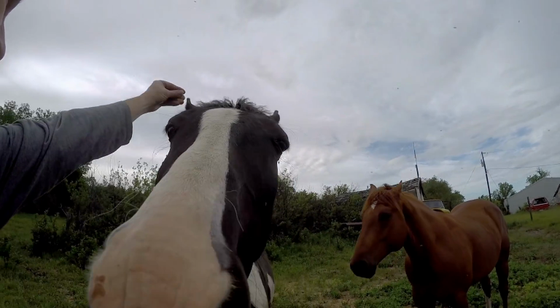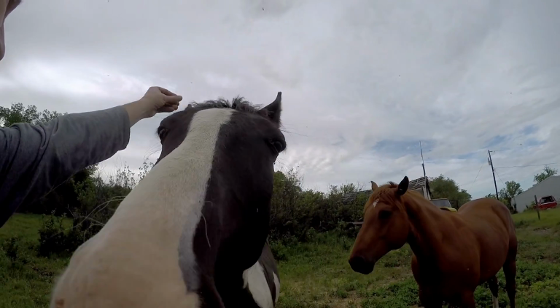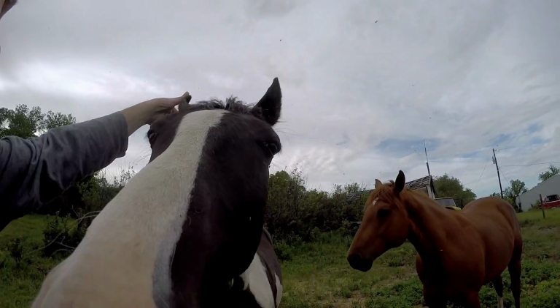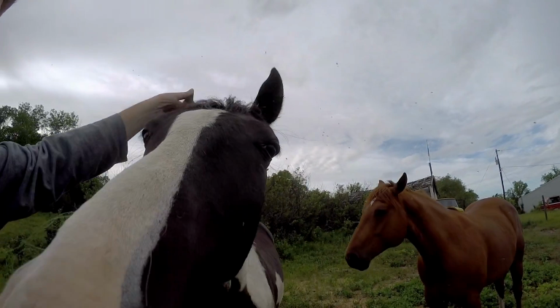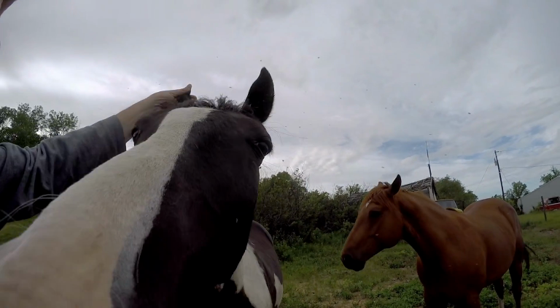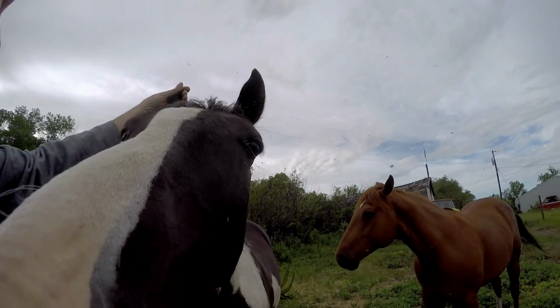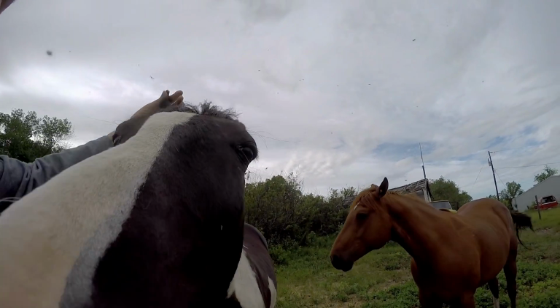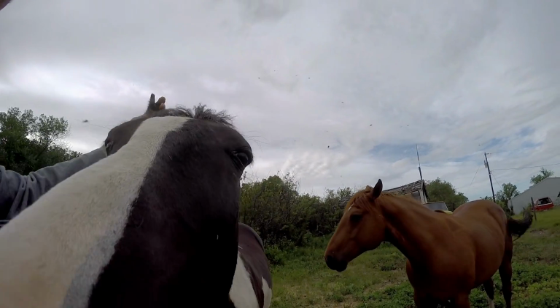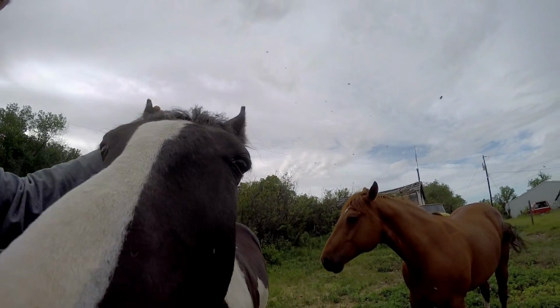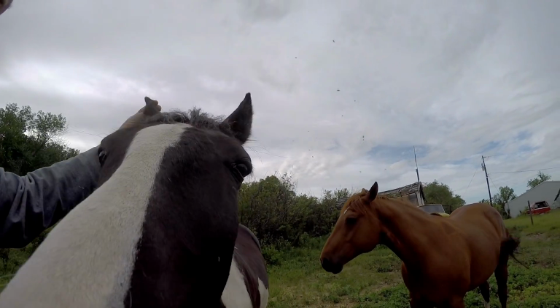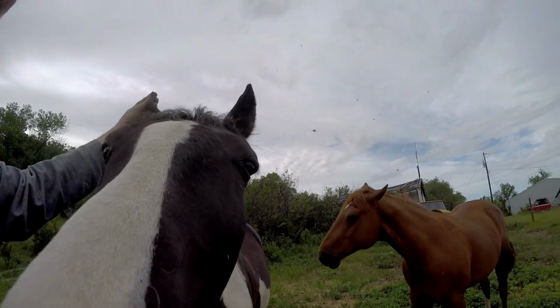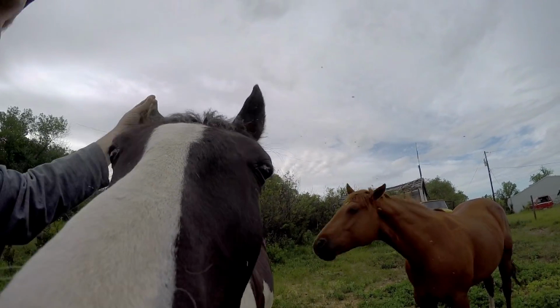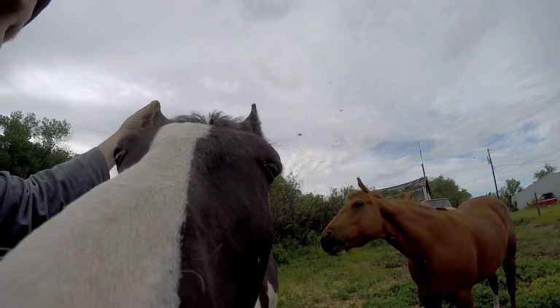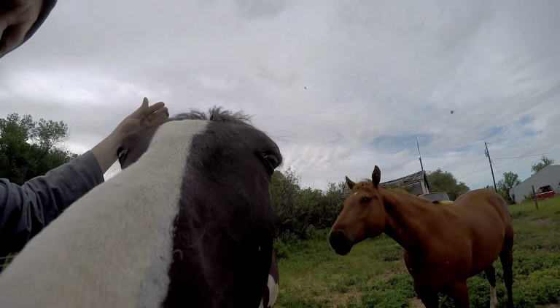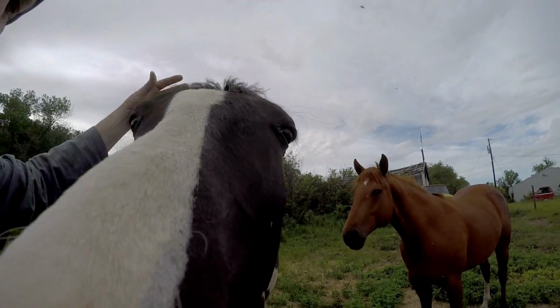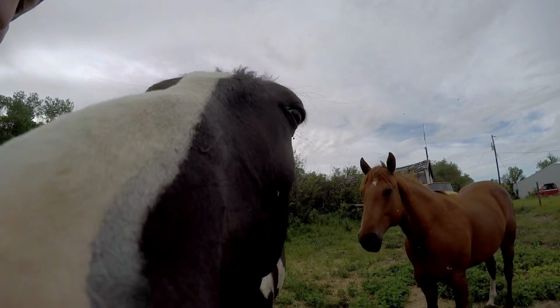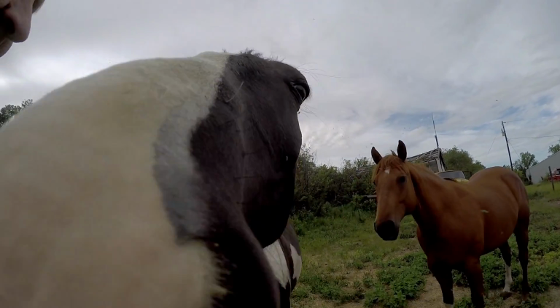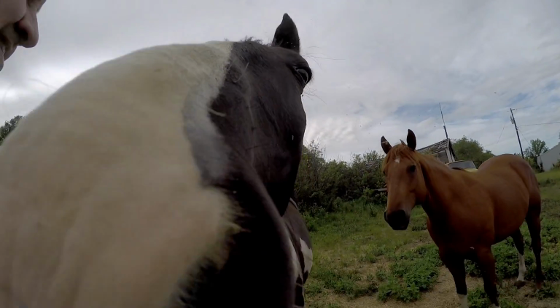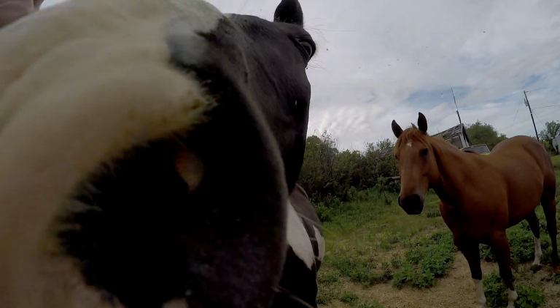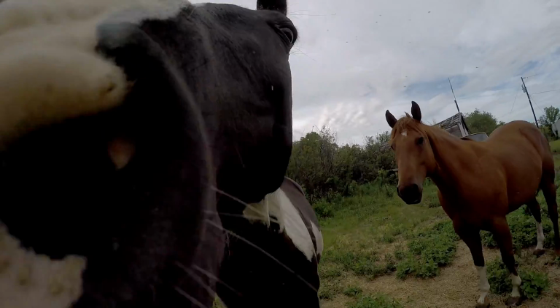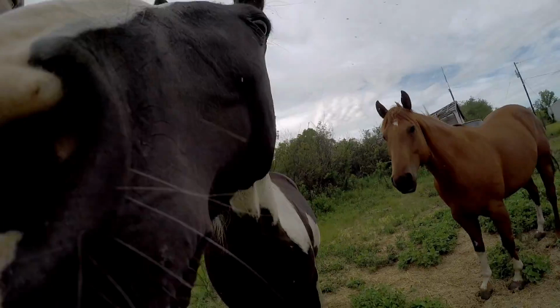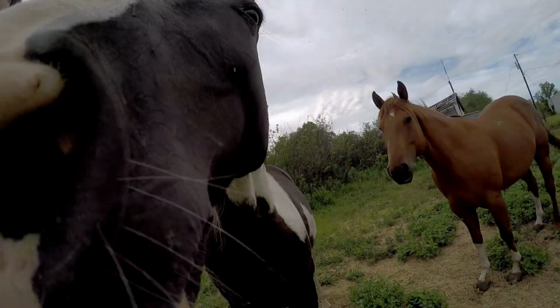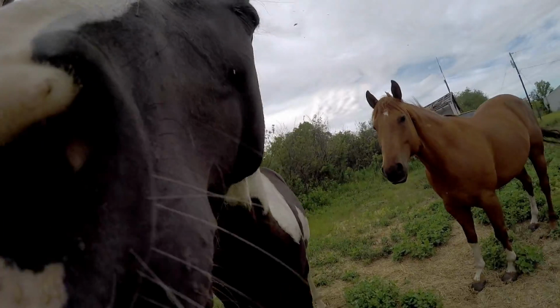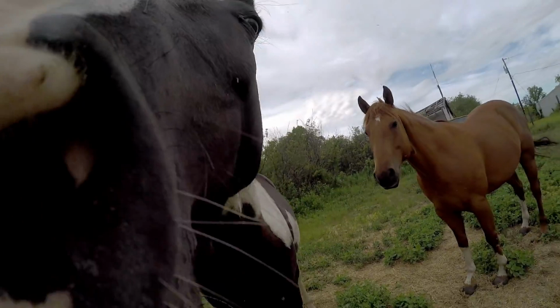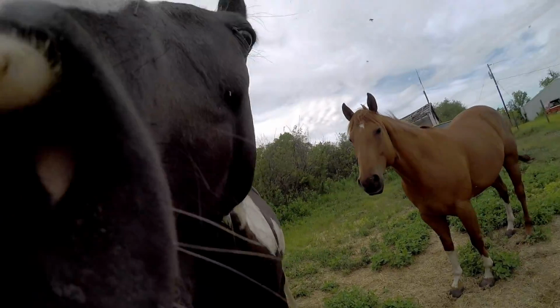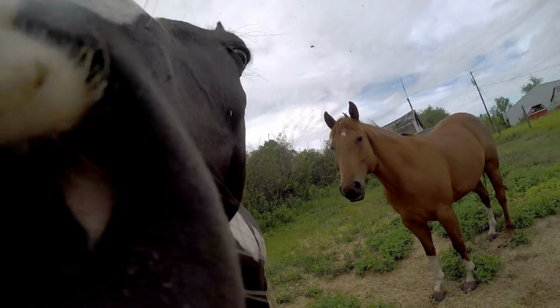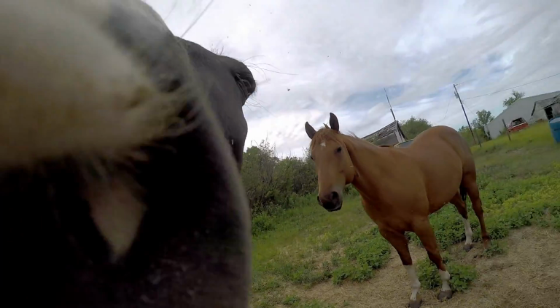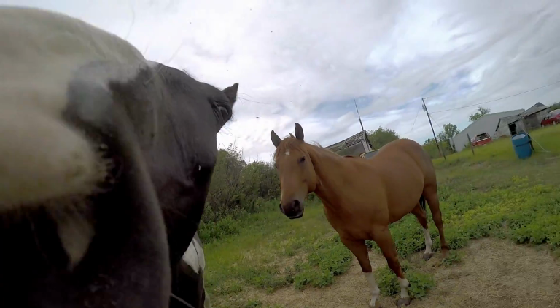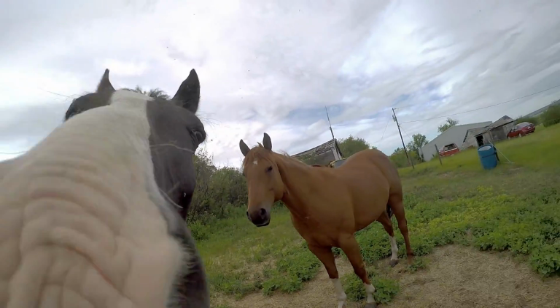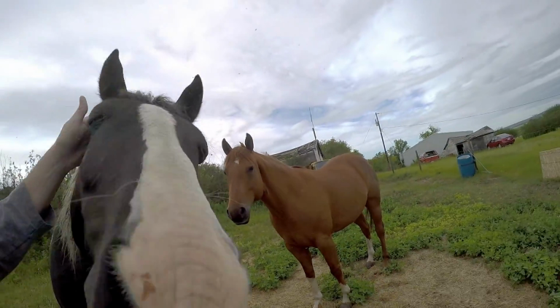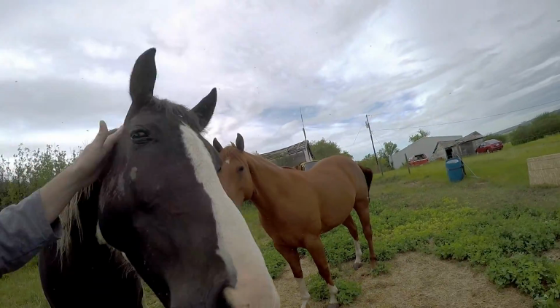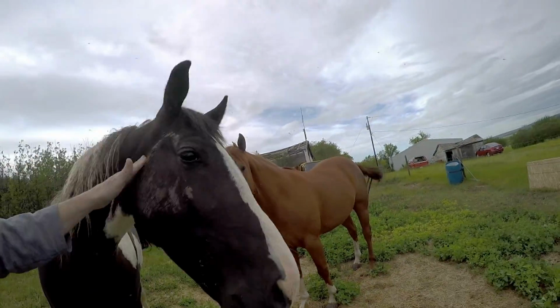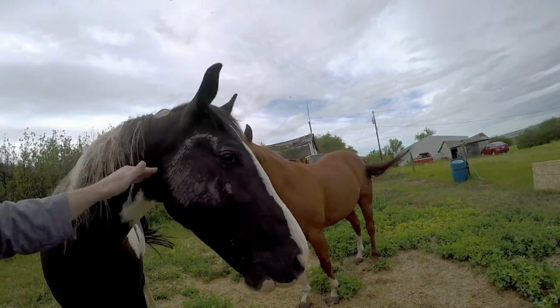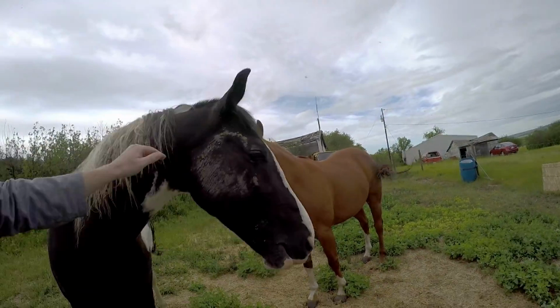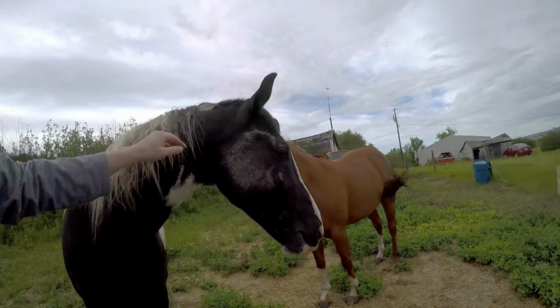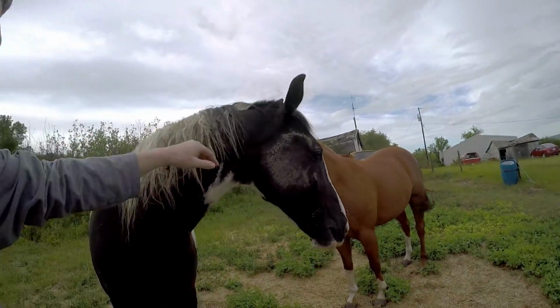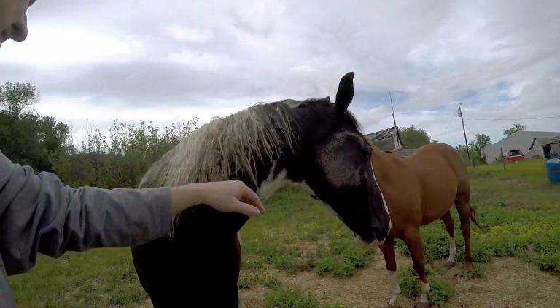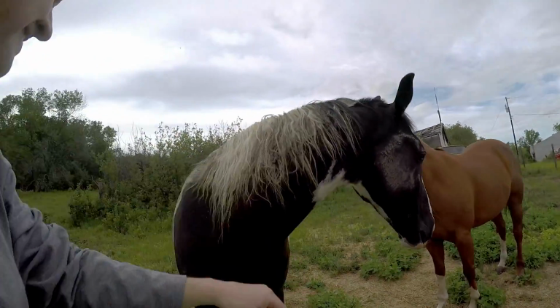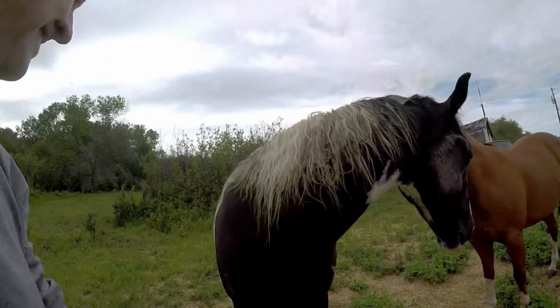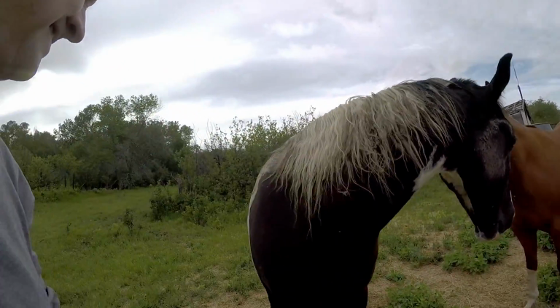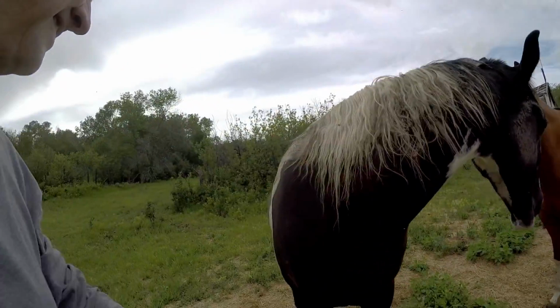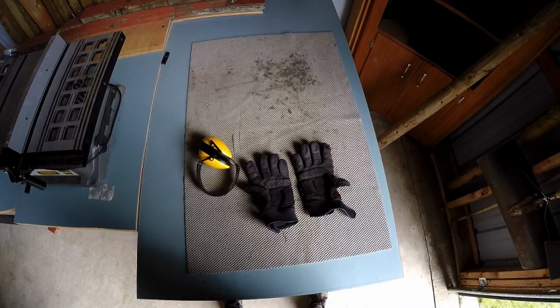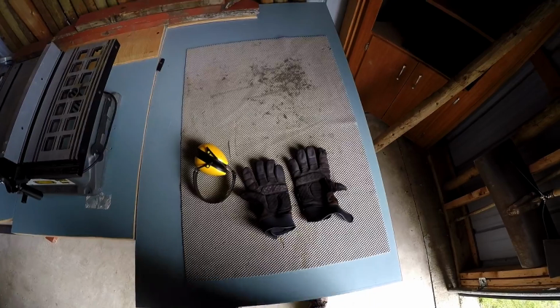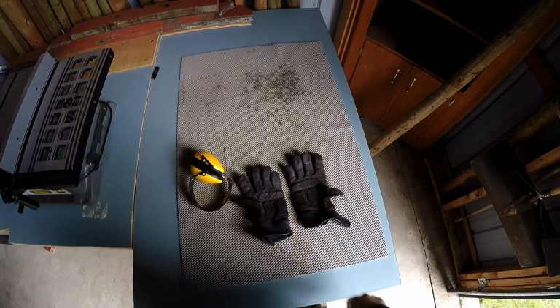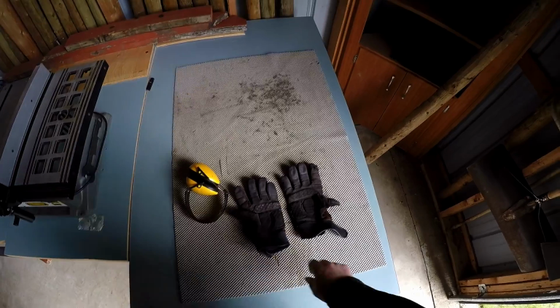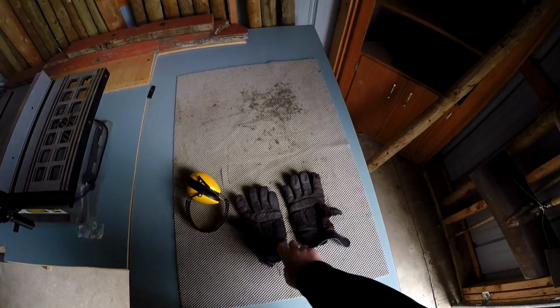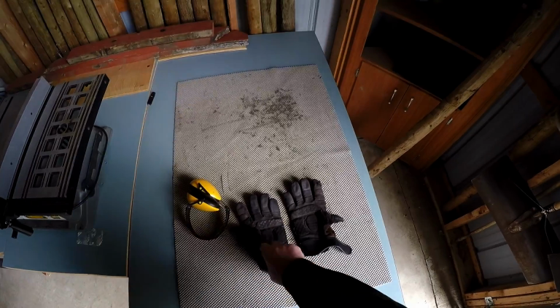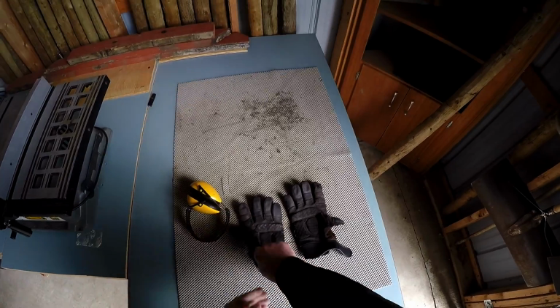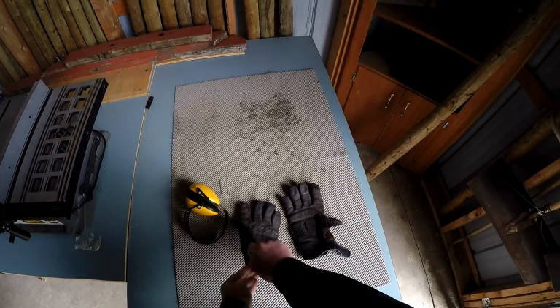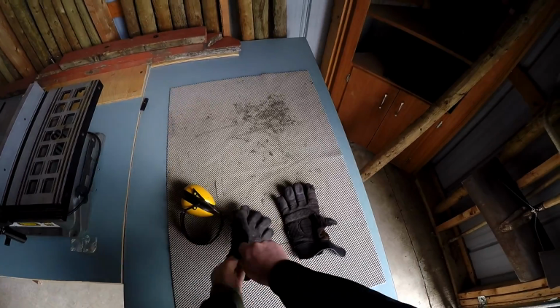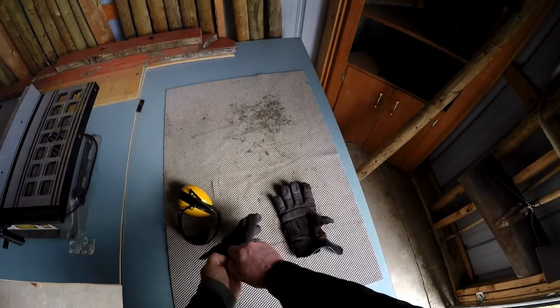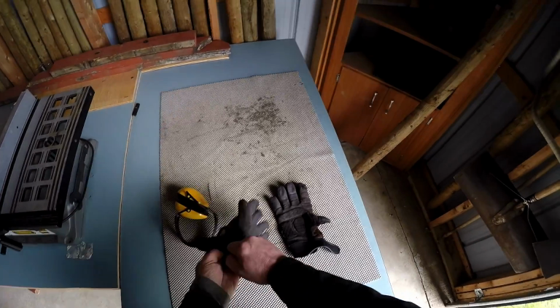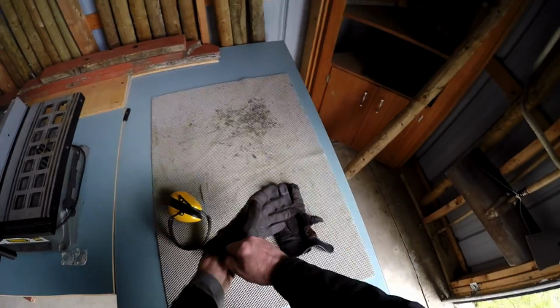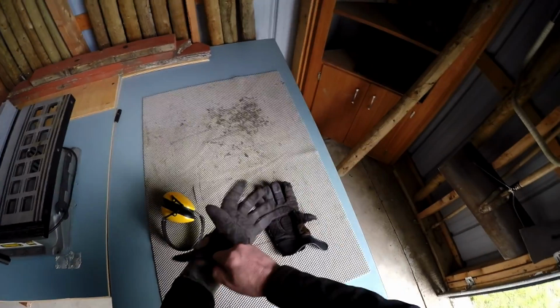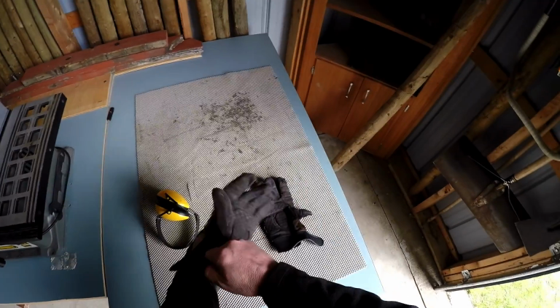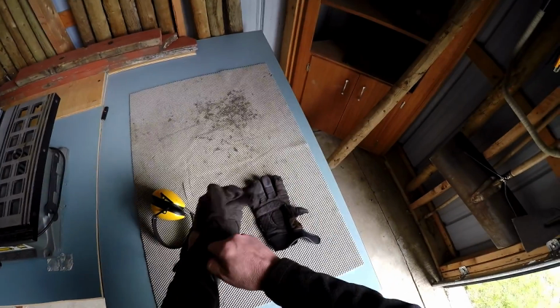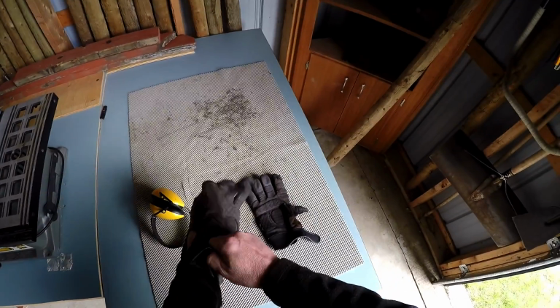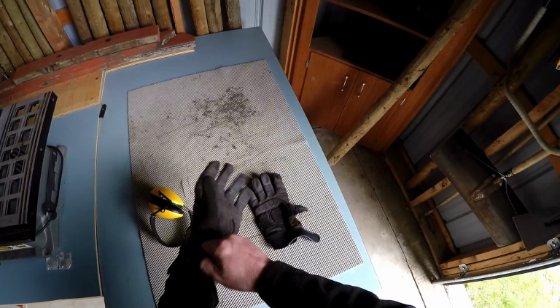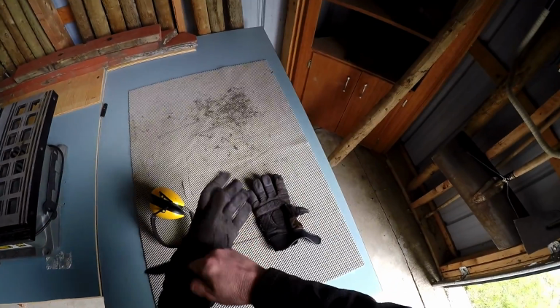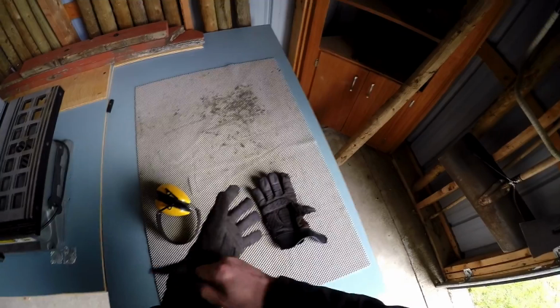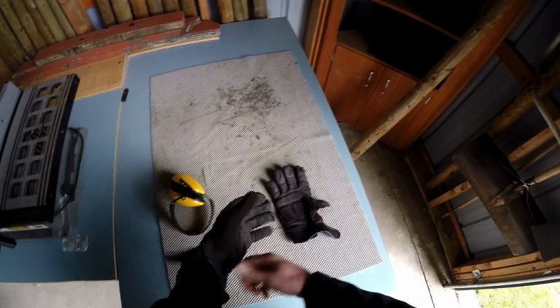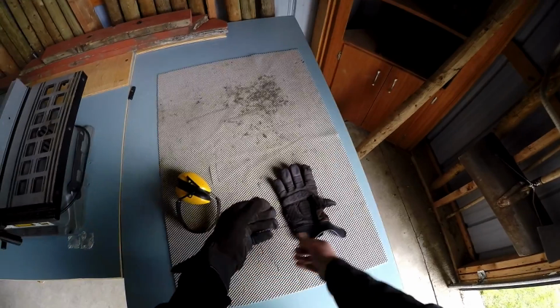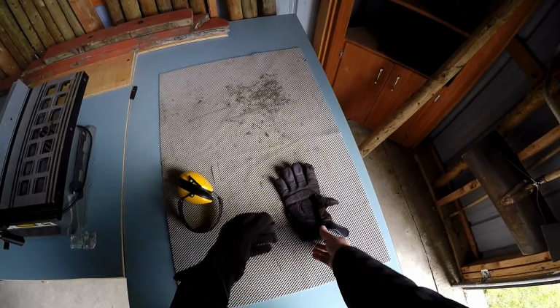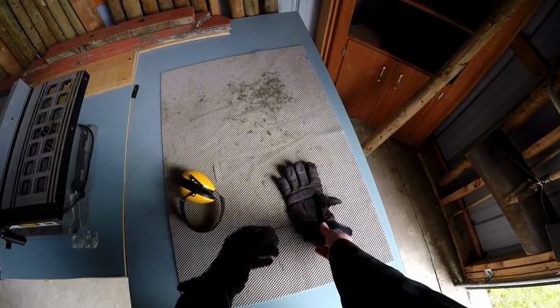Hey everybody, Scotty B here. Welcome back to another one. The horses just have so many black flies on them — I was just trying to get some of them out of his ear.